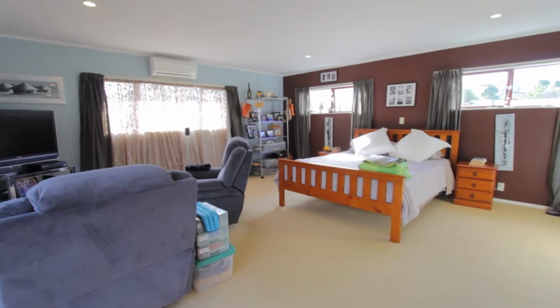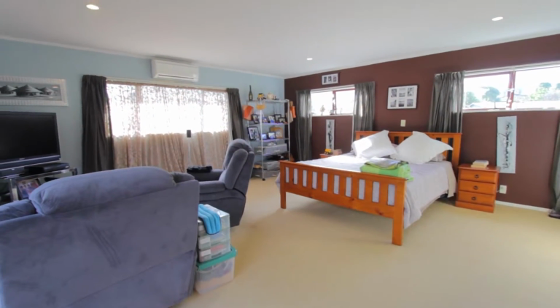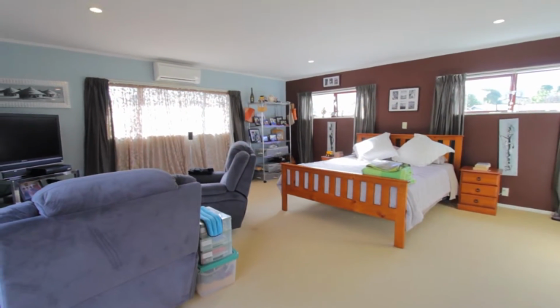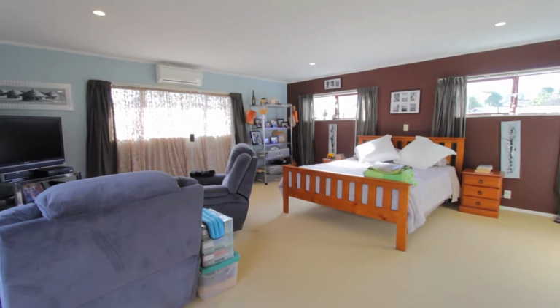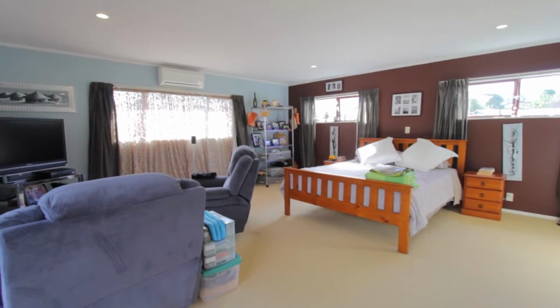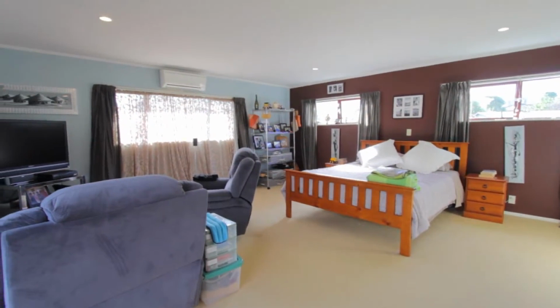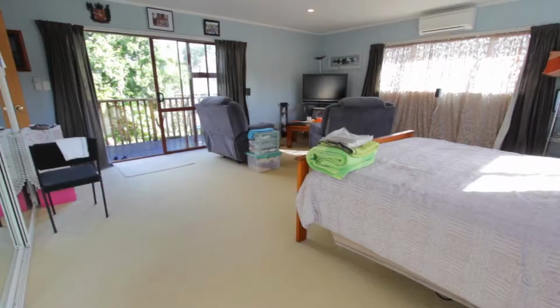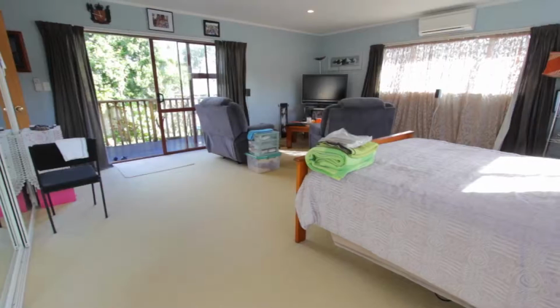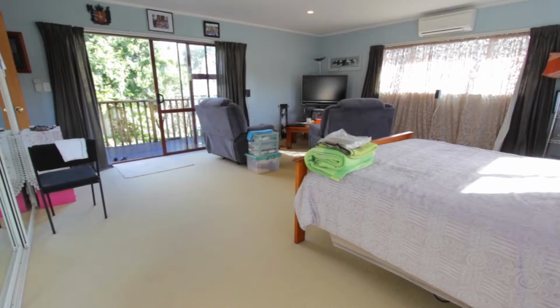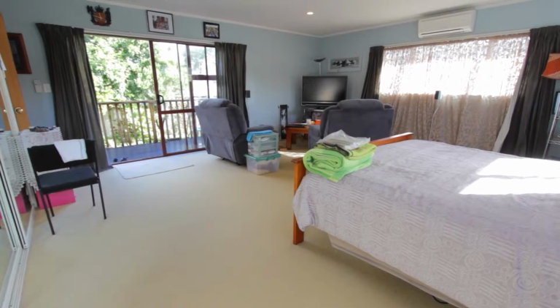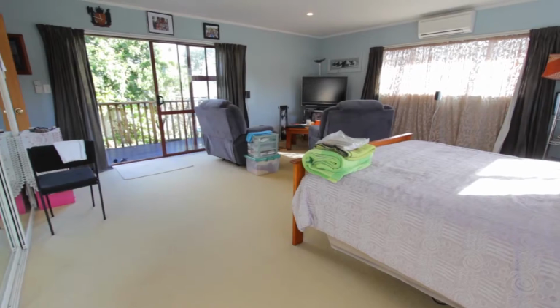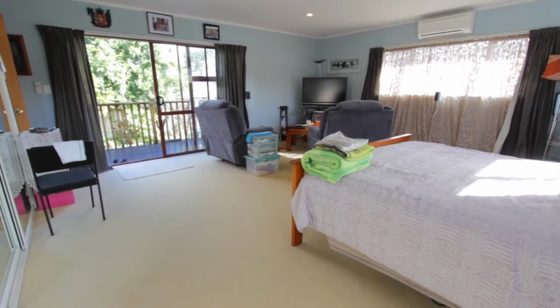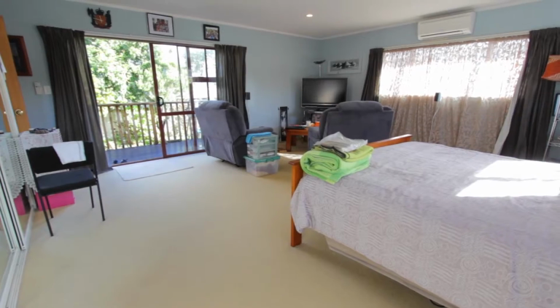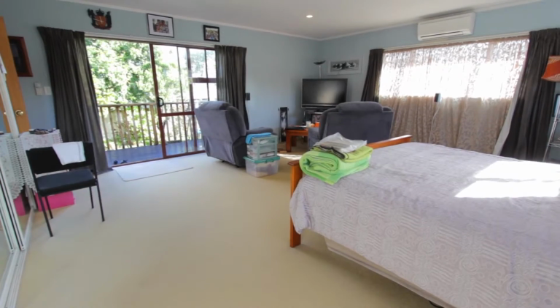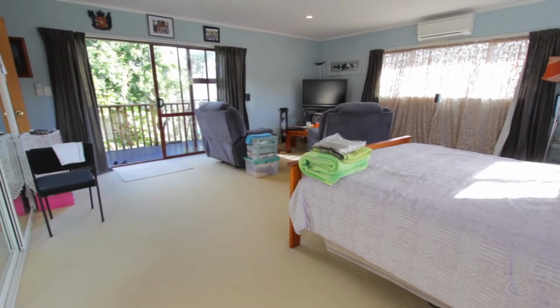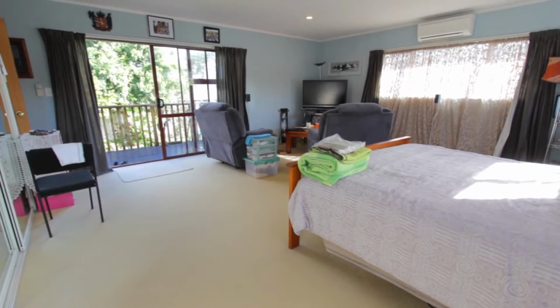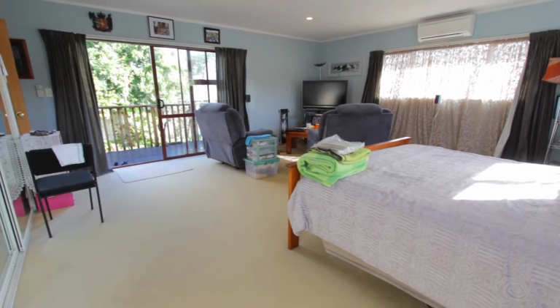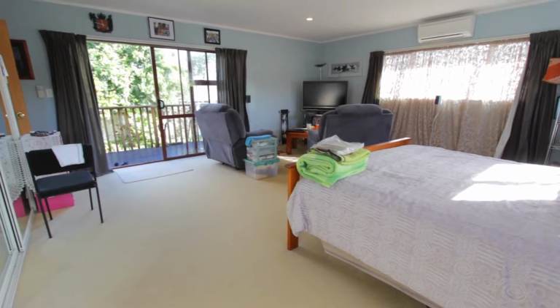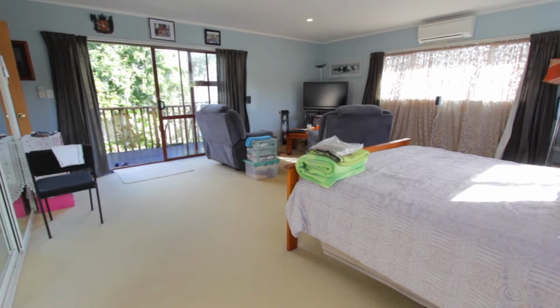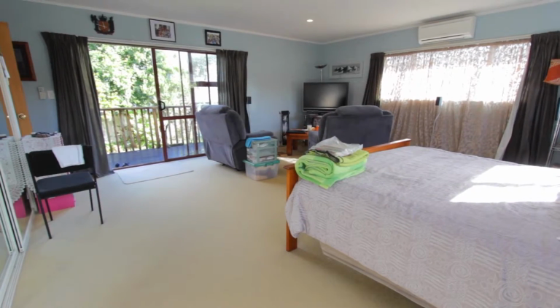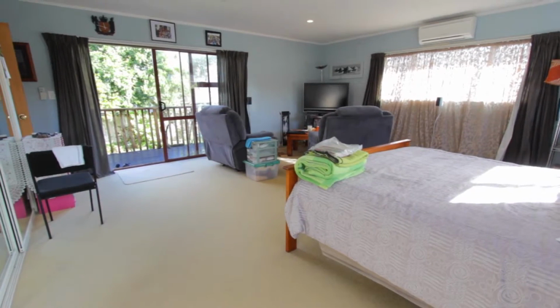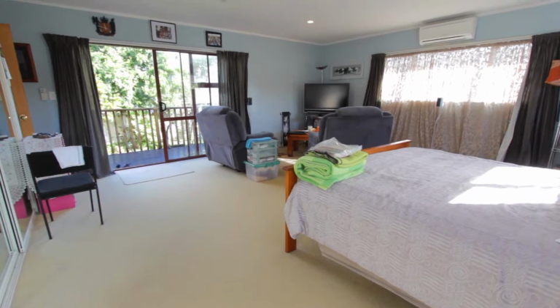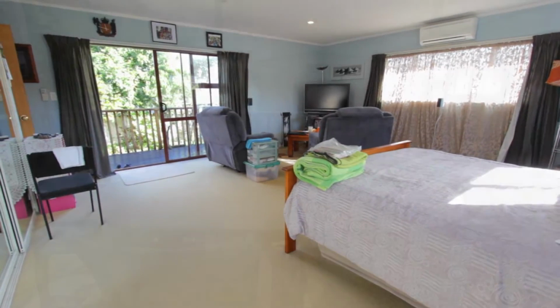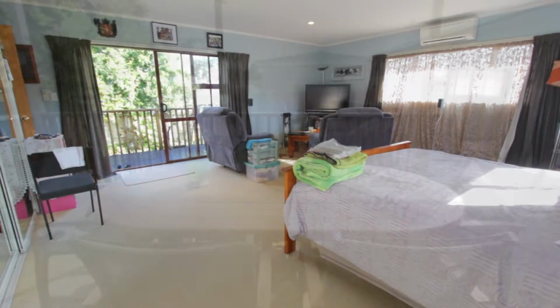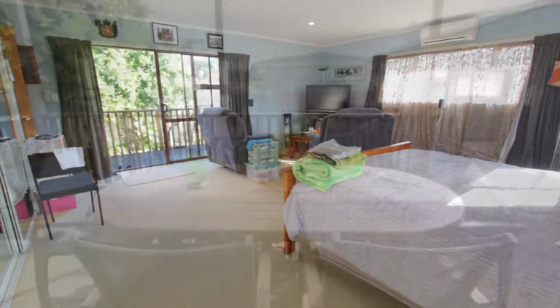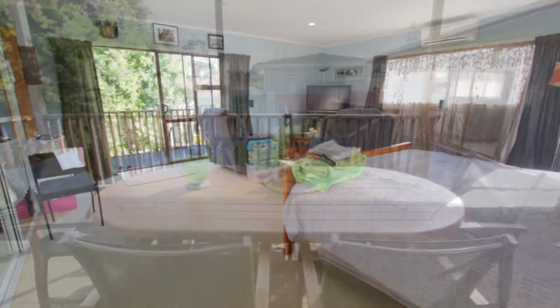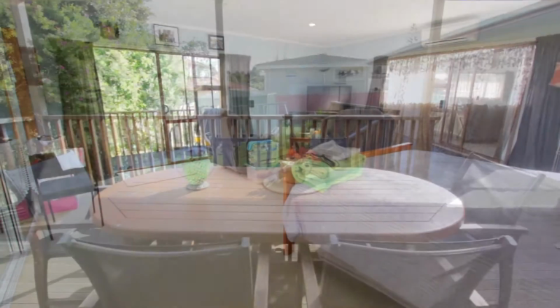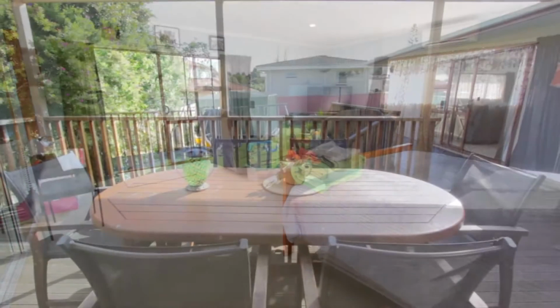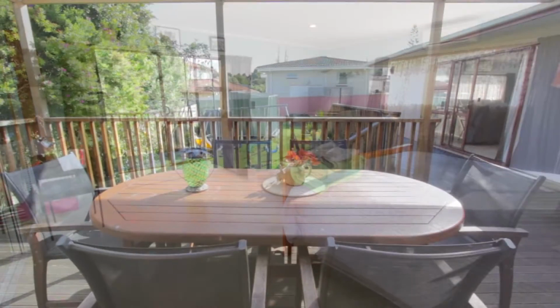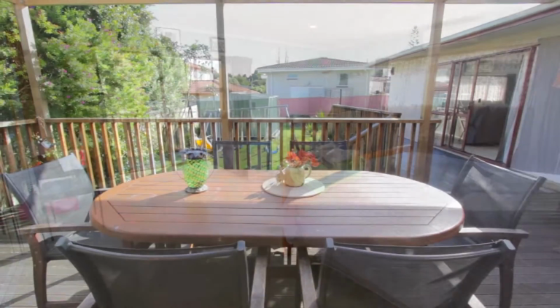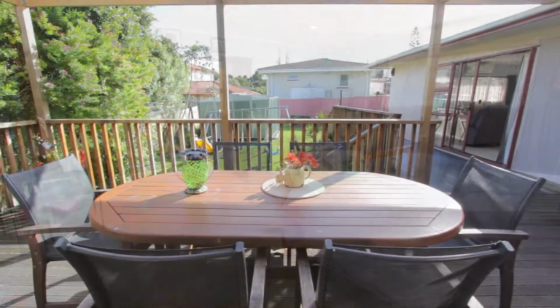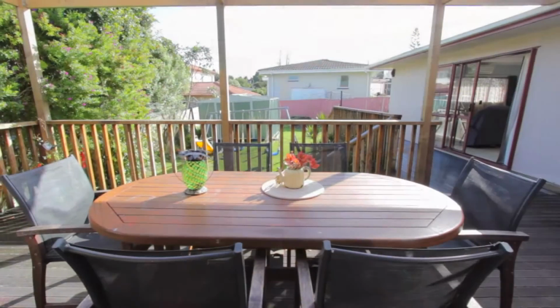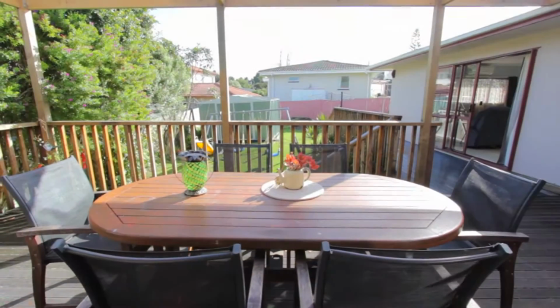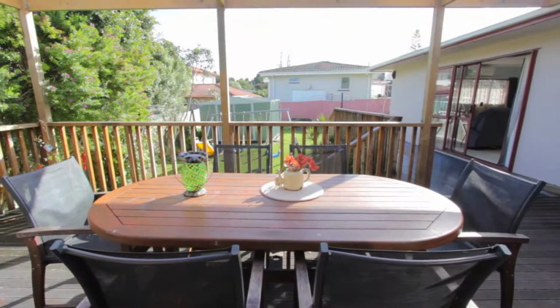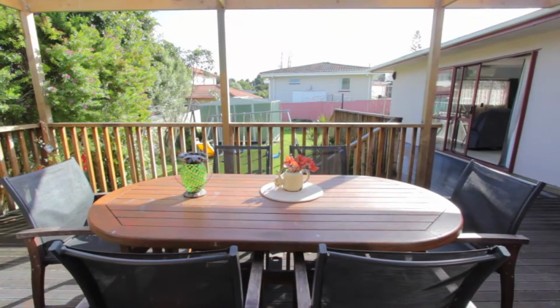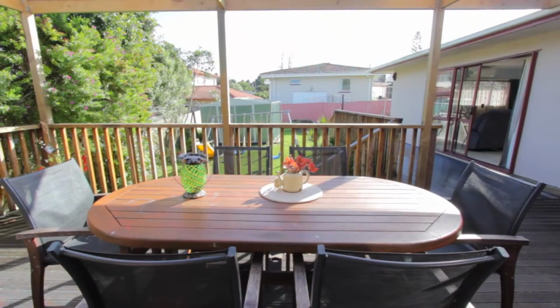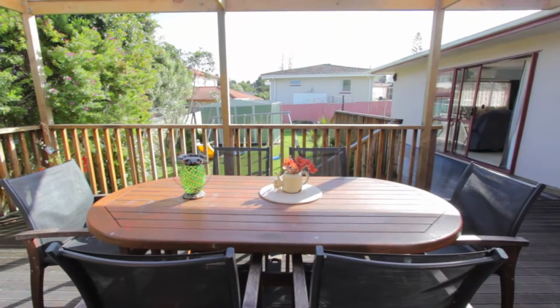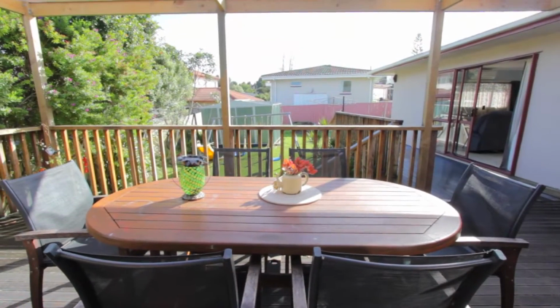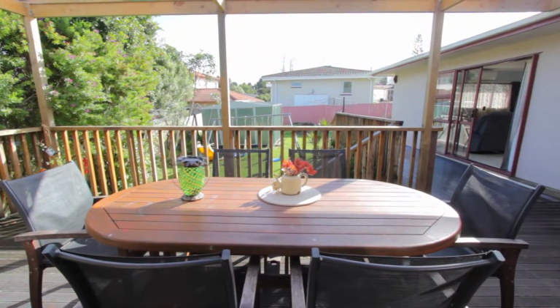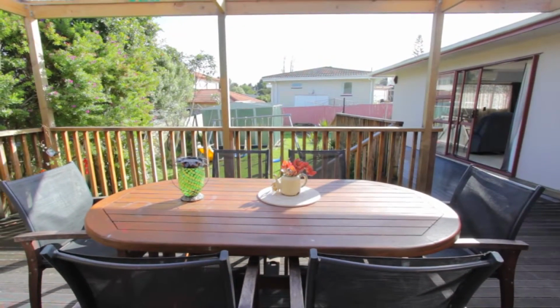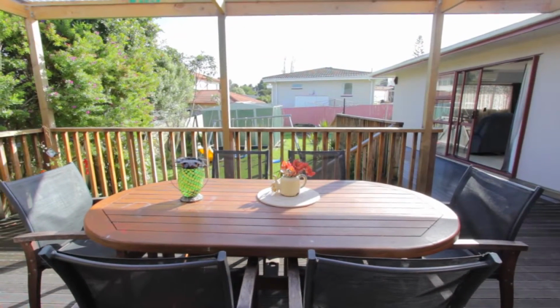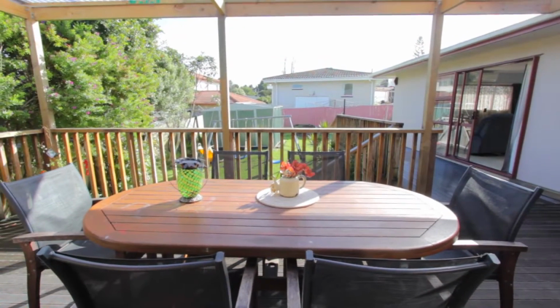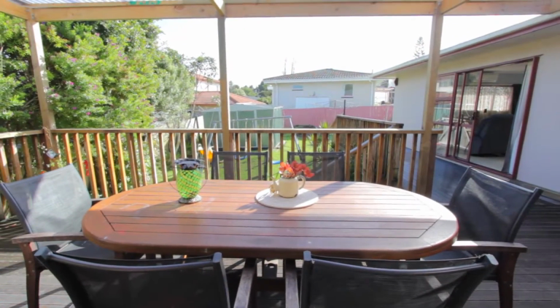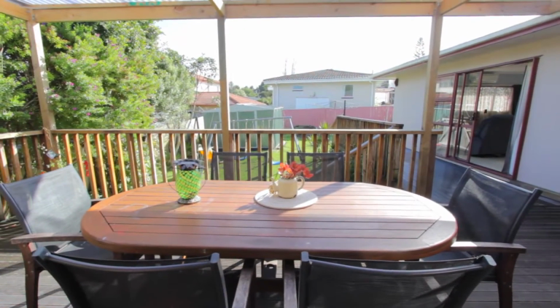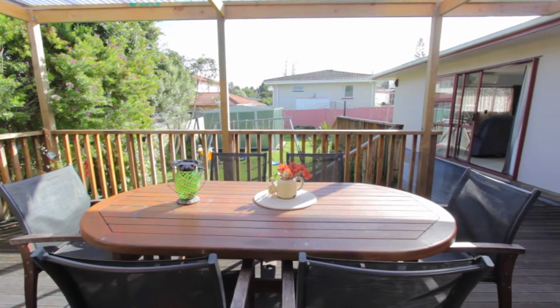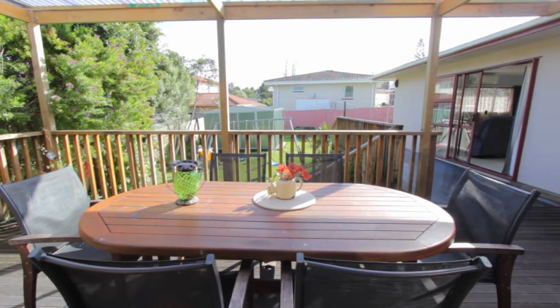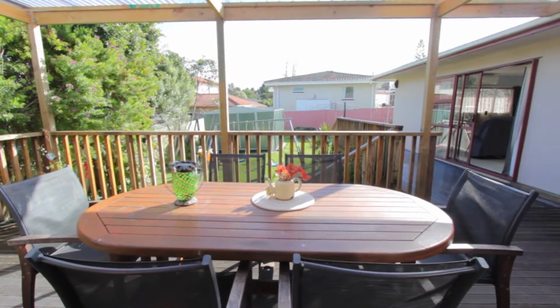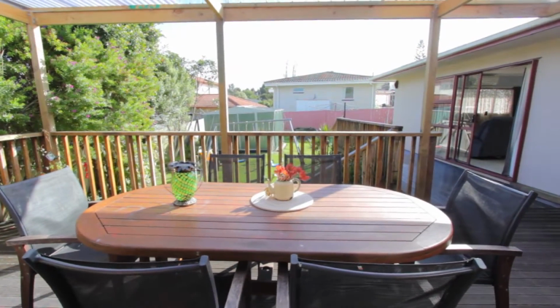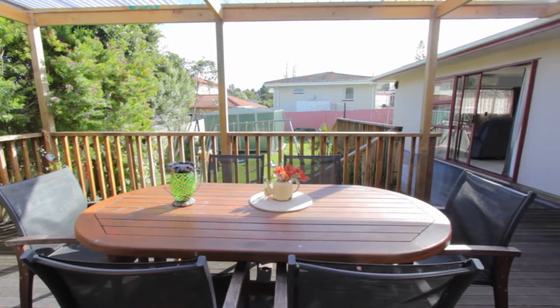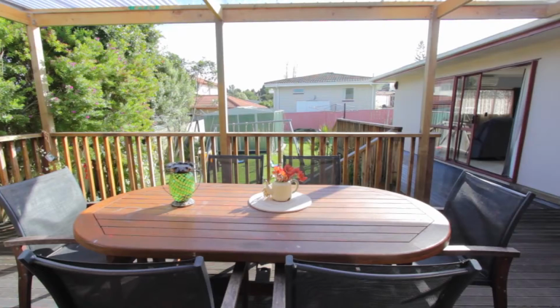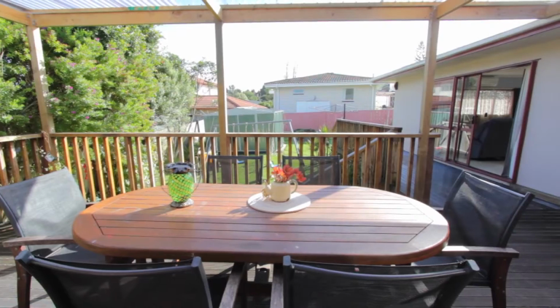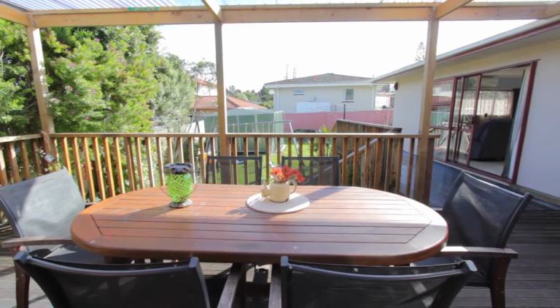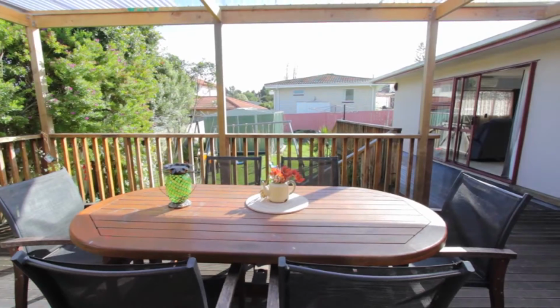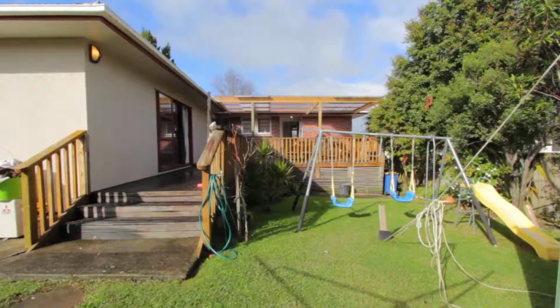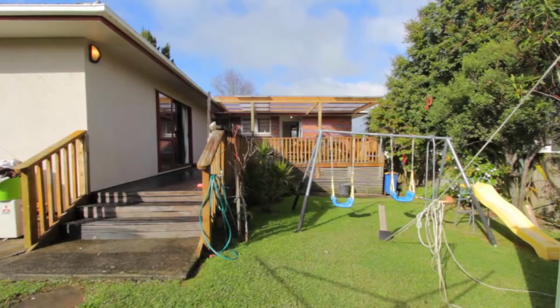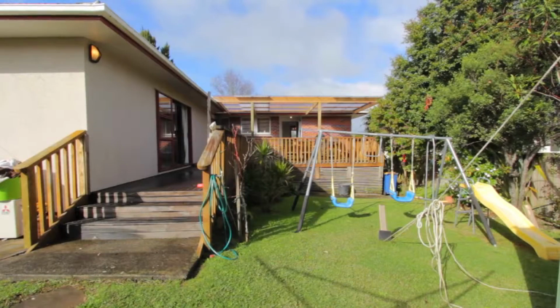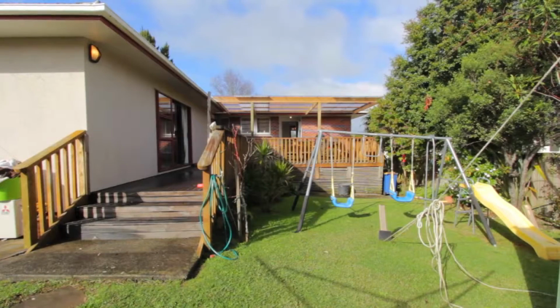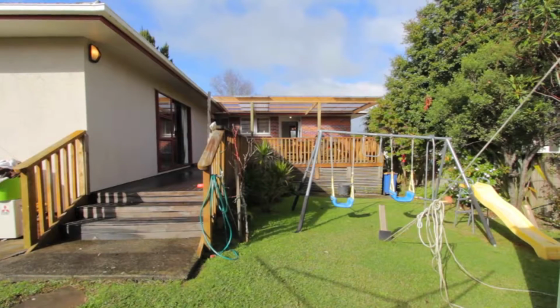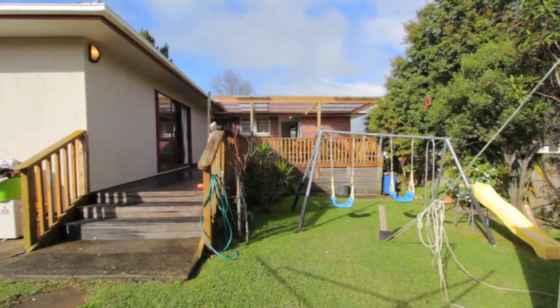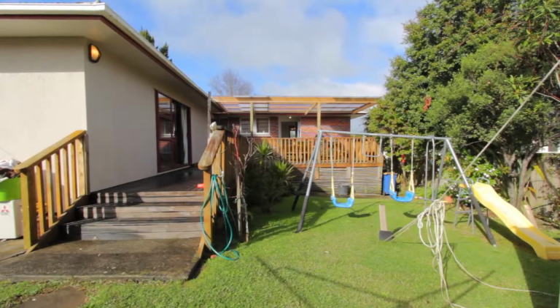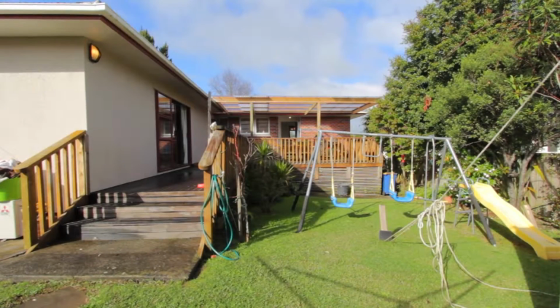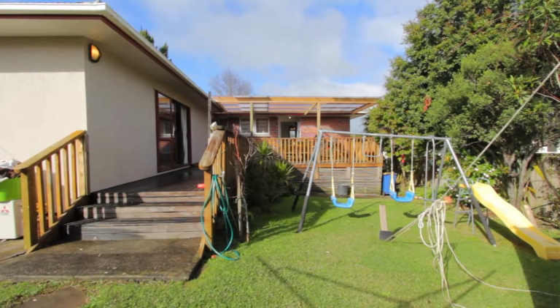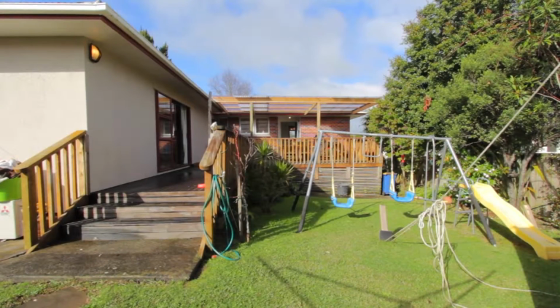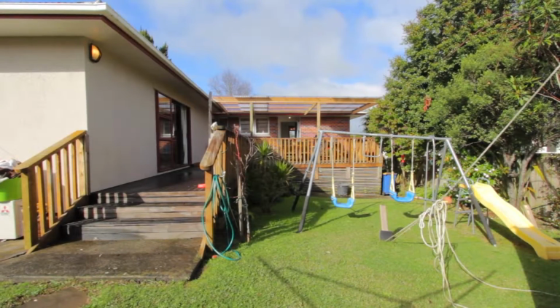There are ranch sliders from the main bedroom out onto a nice spacious deck and the property is fully fenced, very quiet and private.